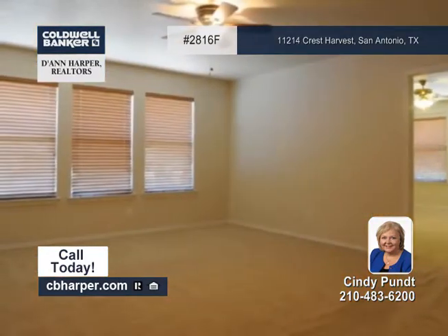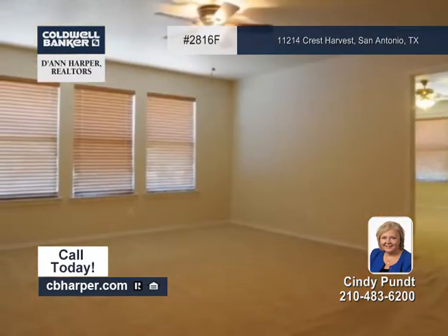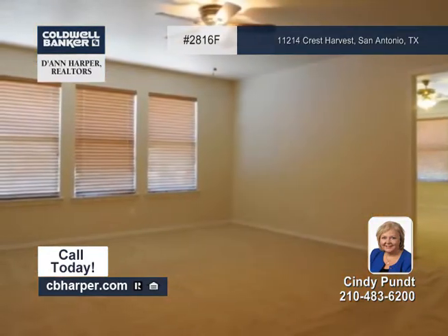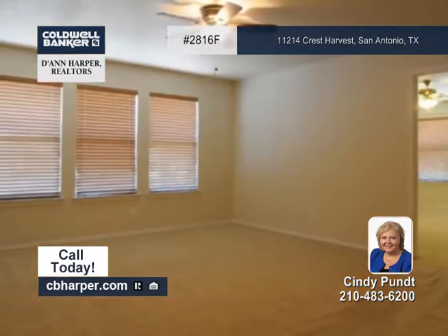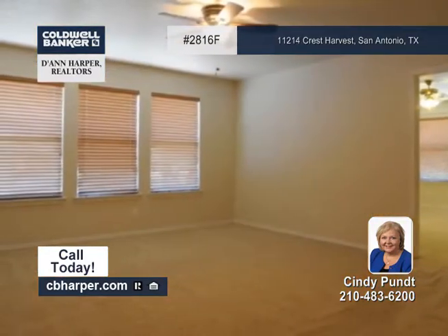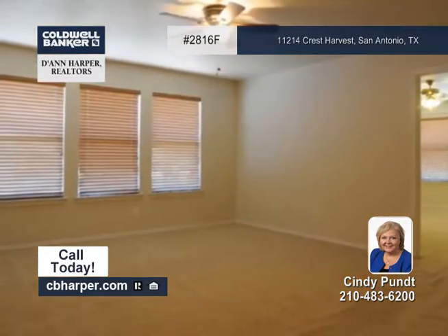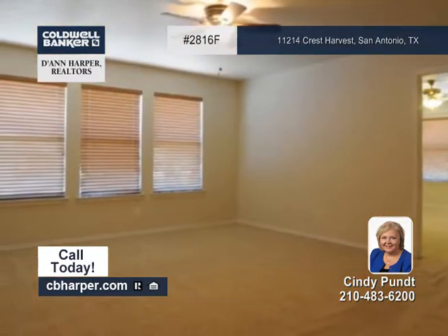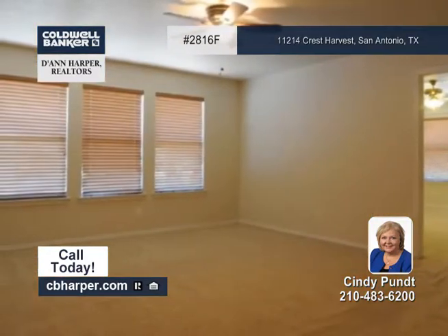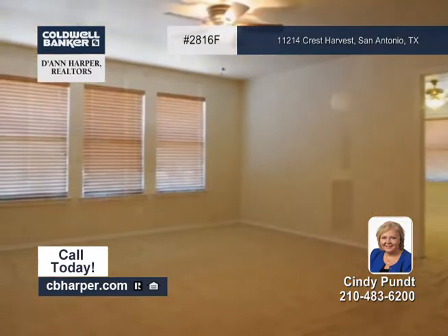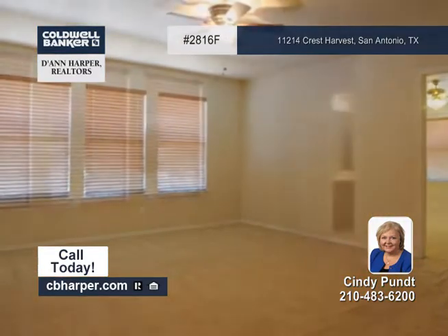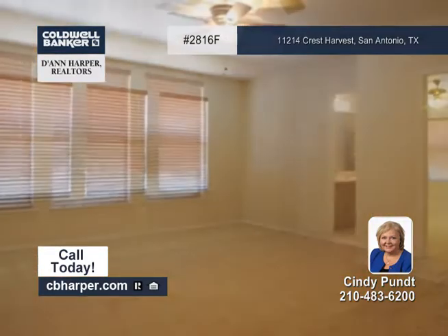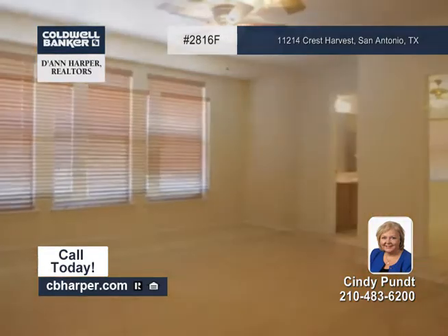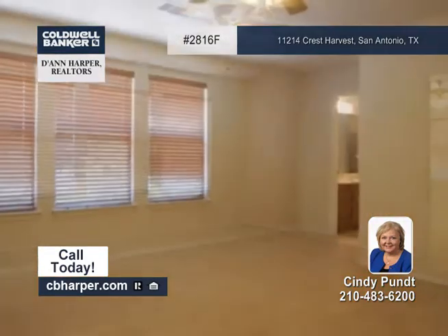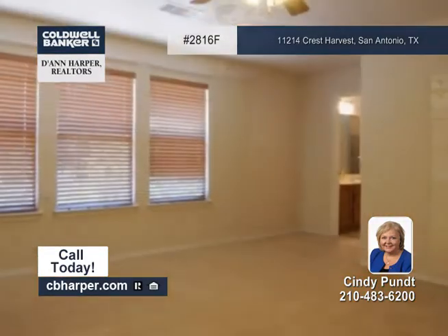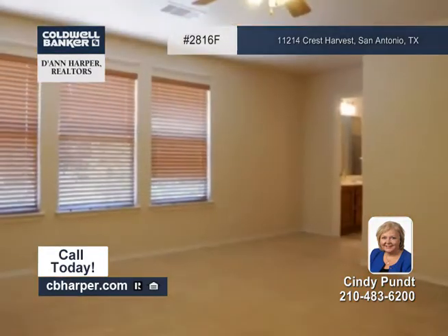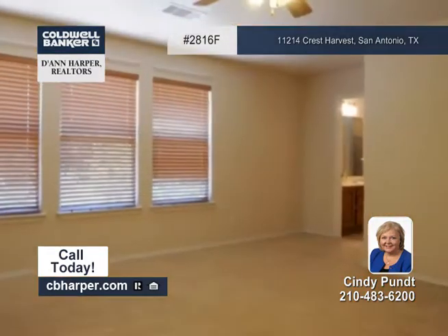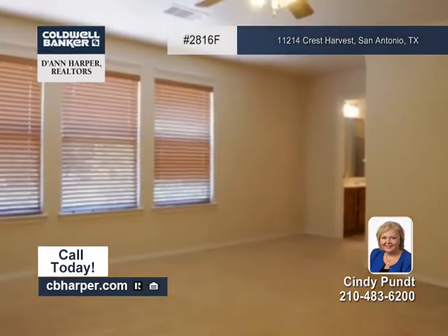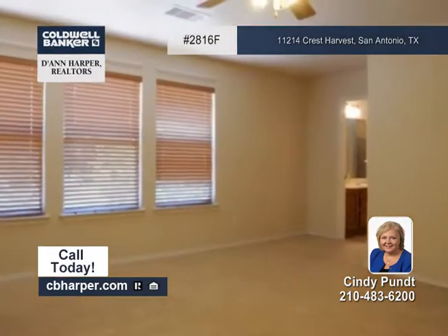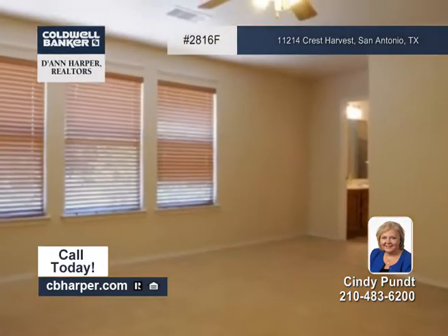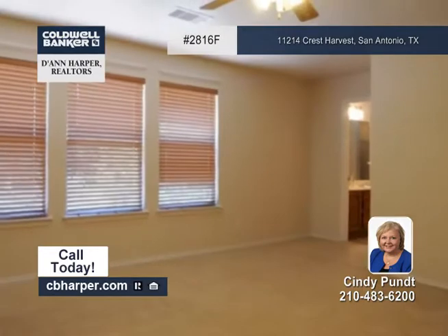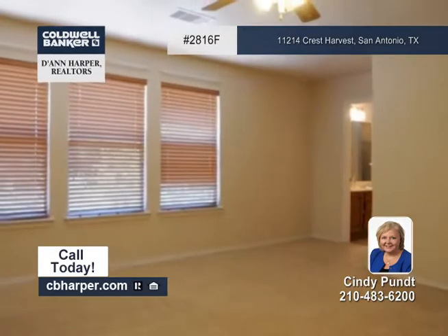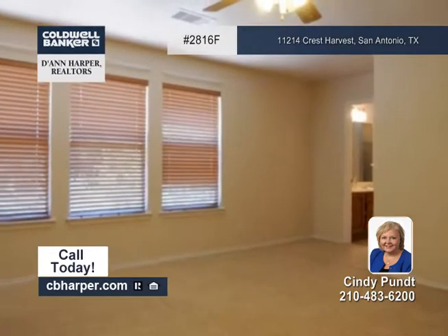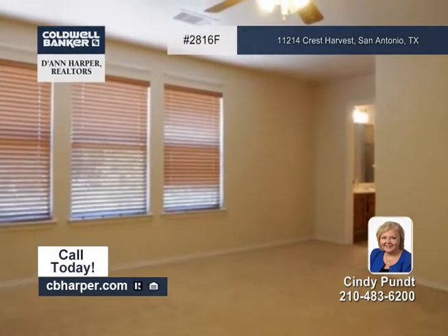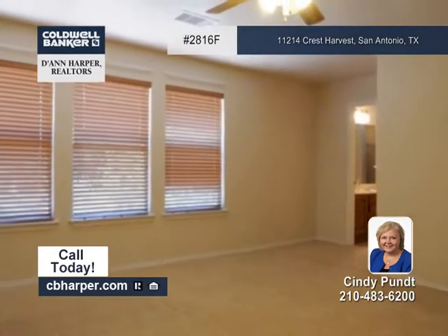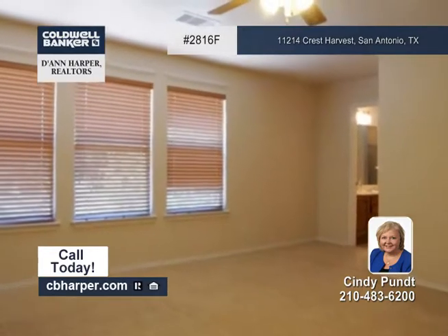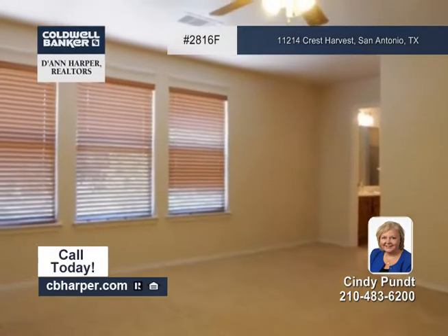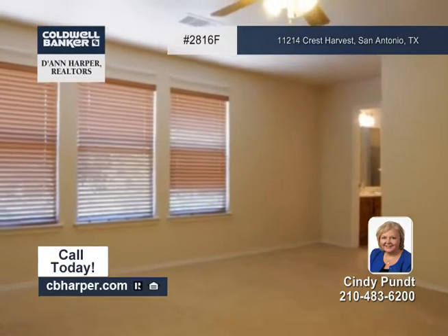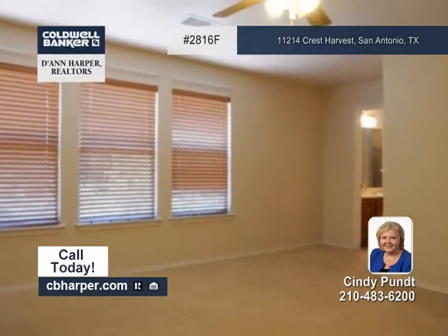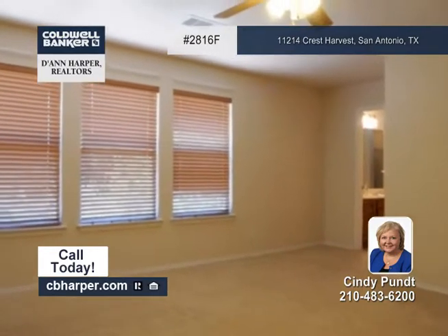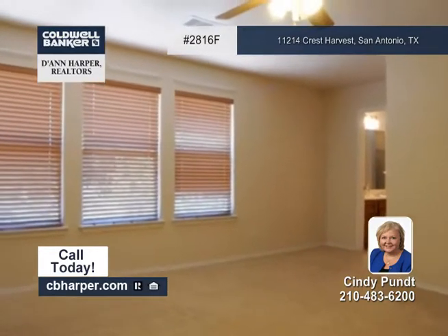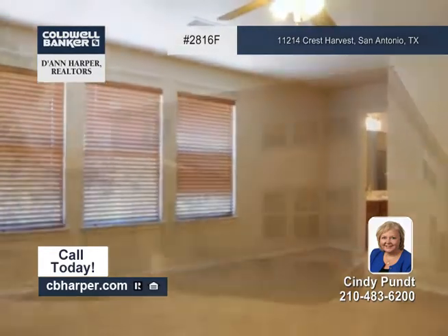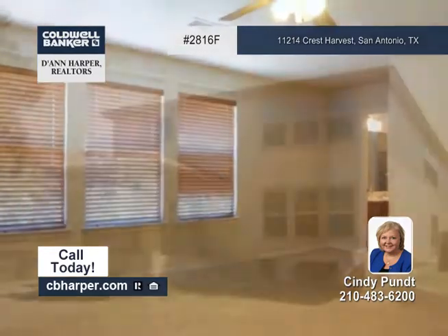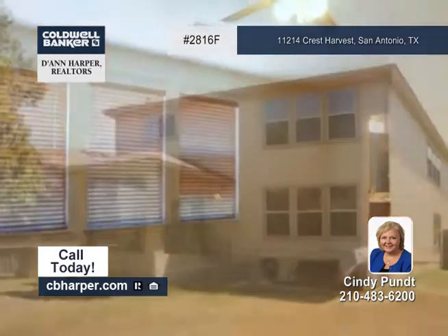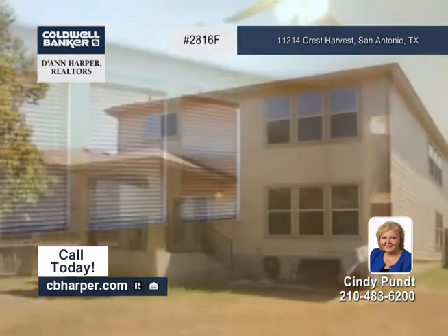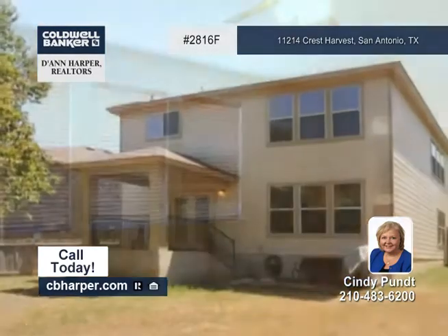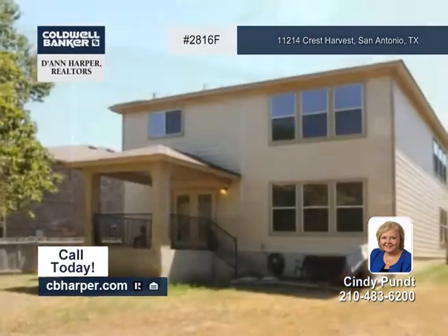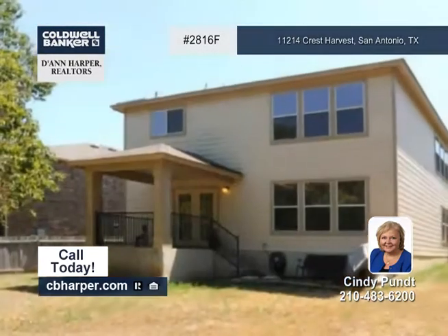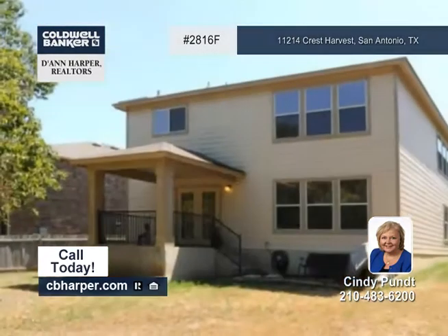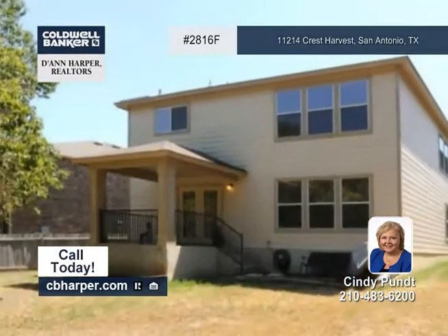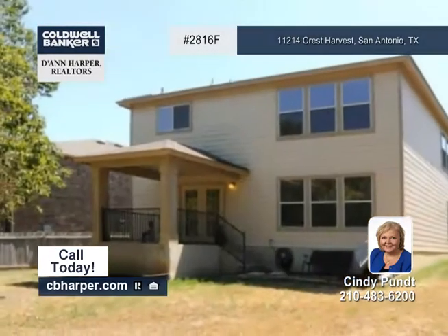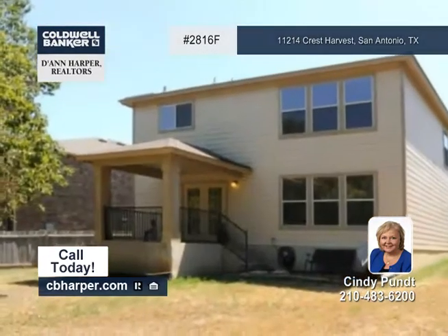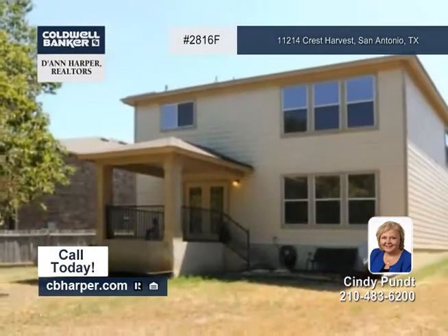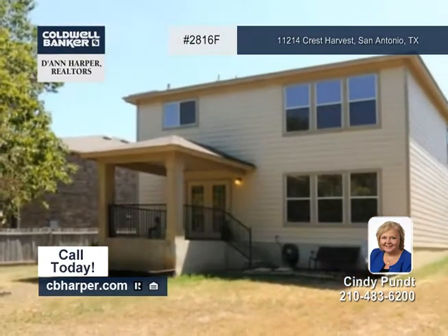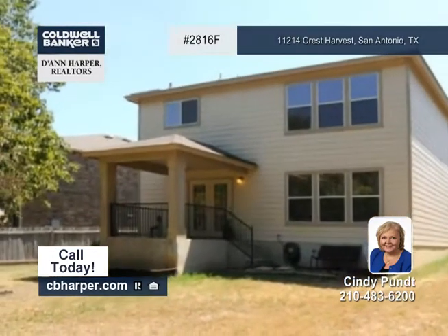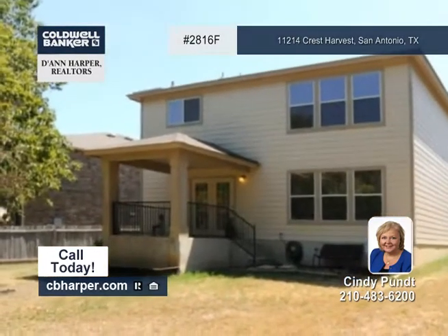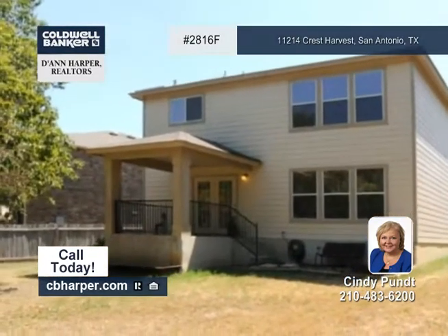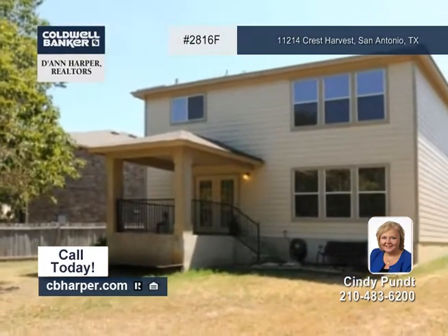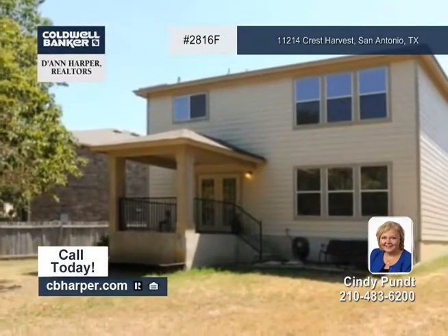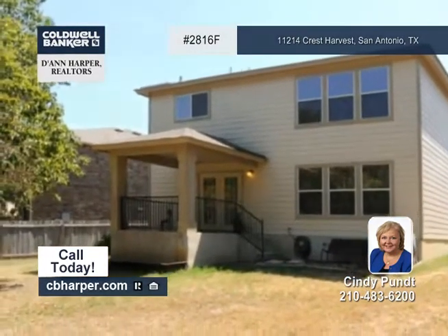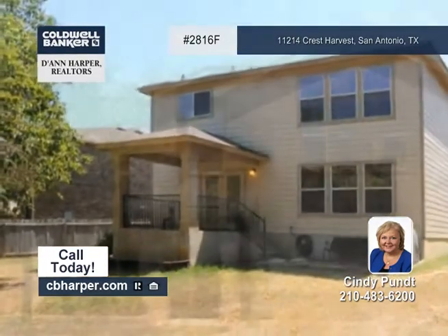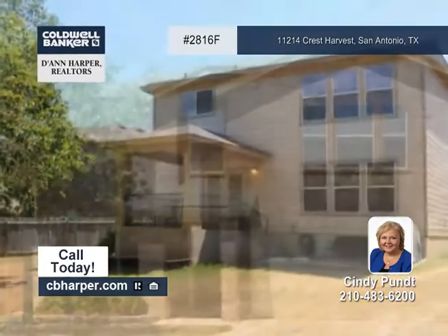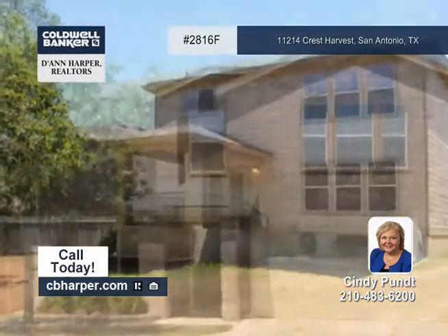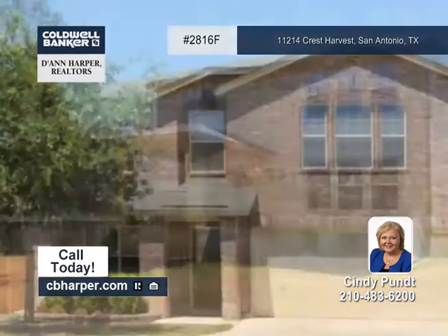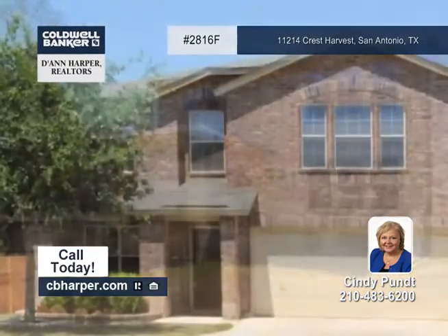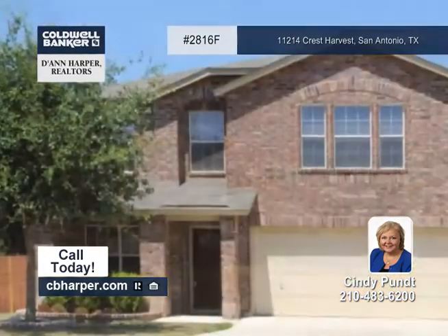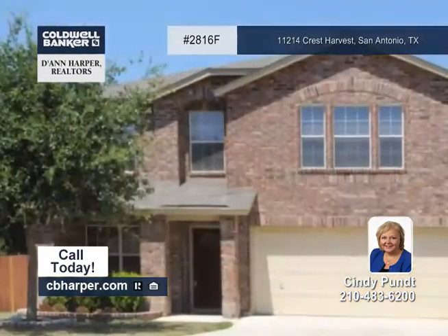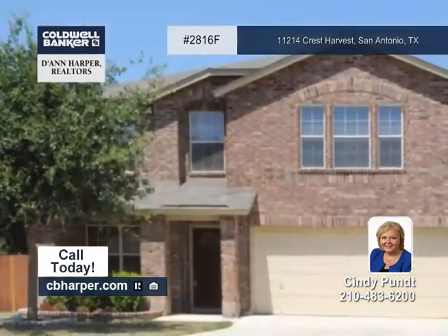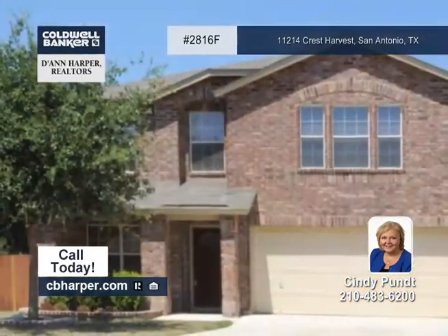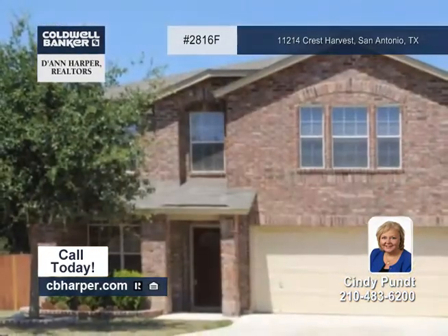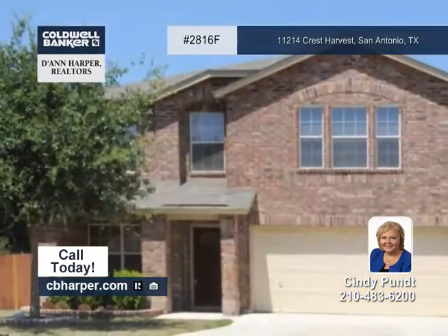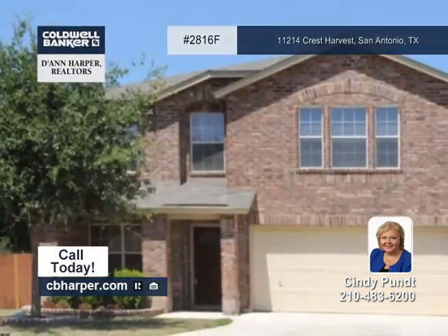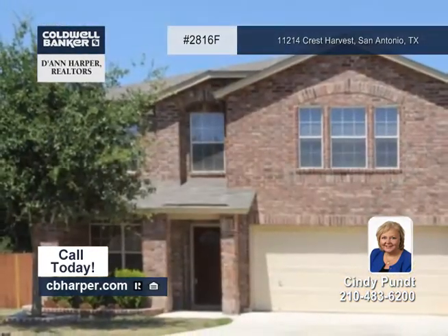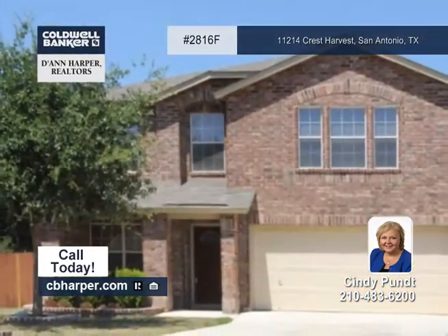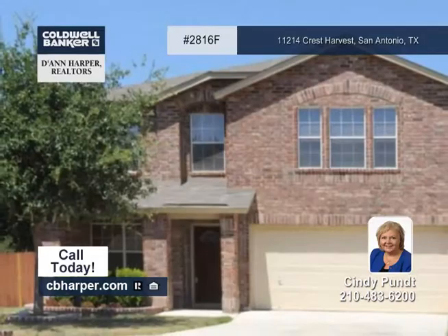French doors lead to a covered patio in the spacious backyard, where you'll enjoy hours of entertaining and family fun. Take a look today with Cindy.